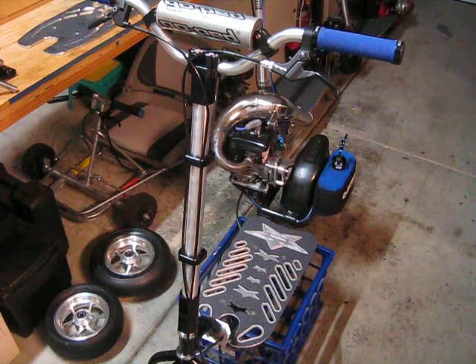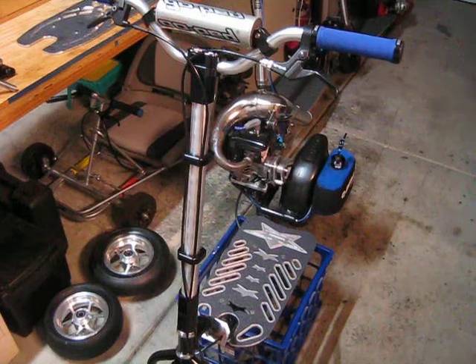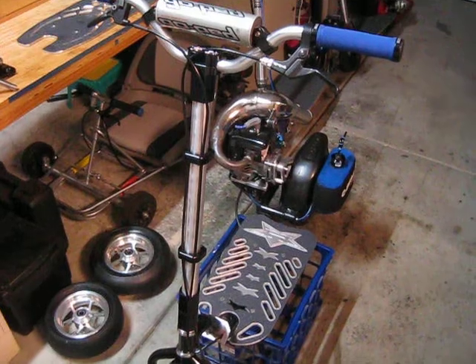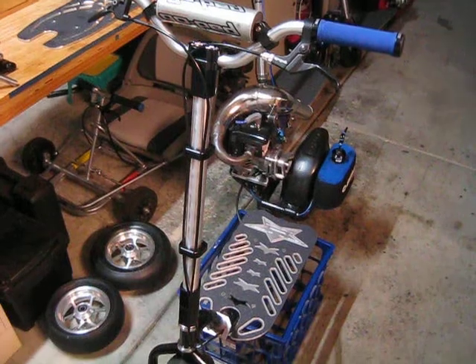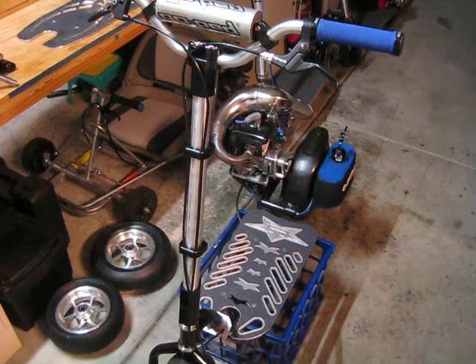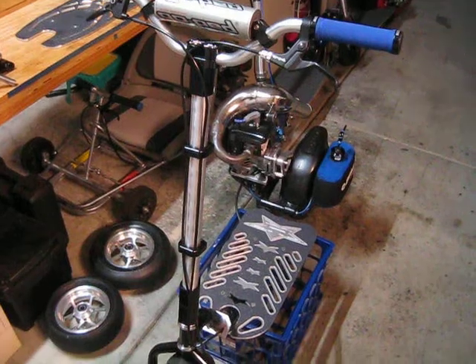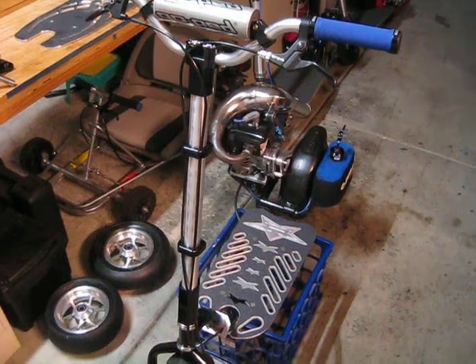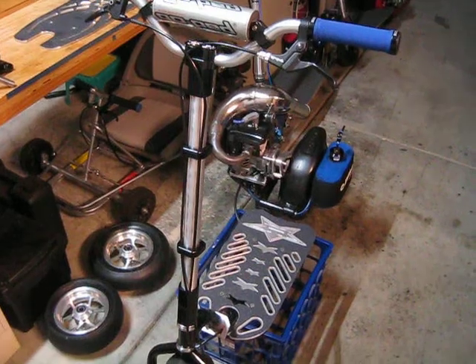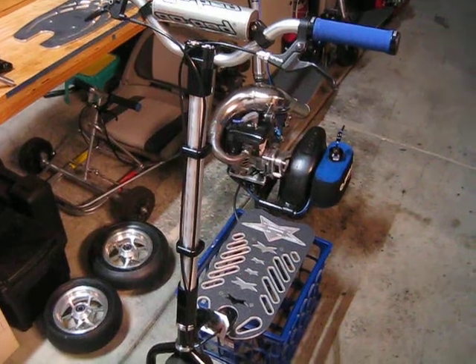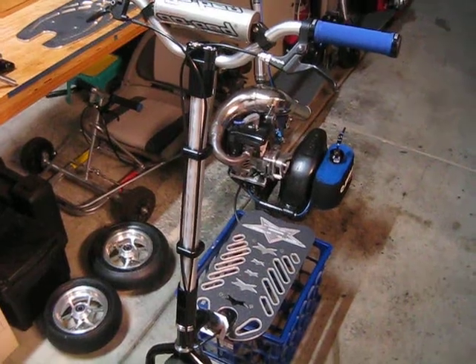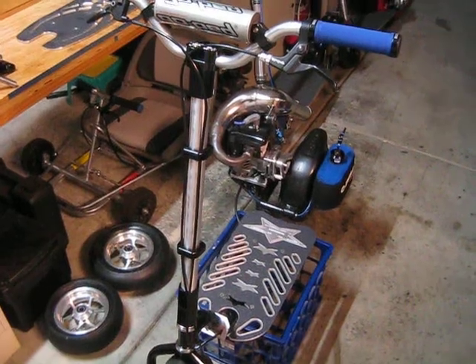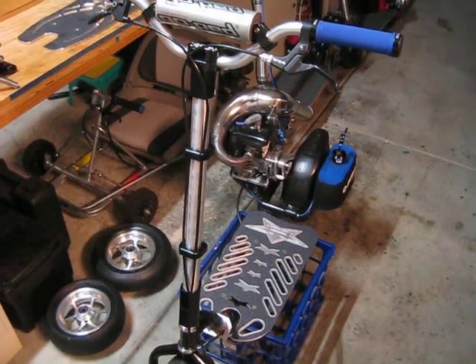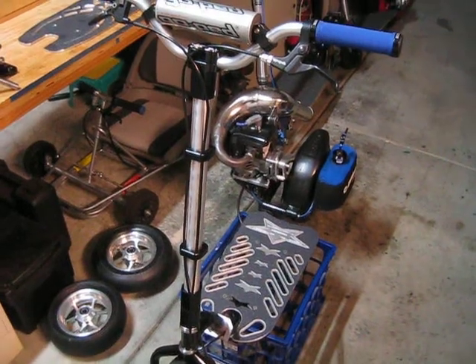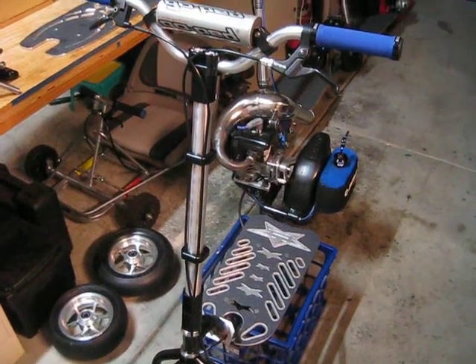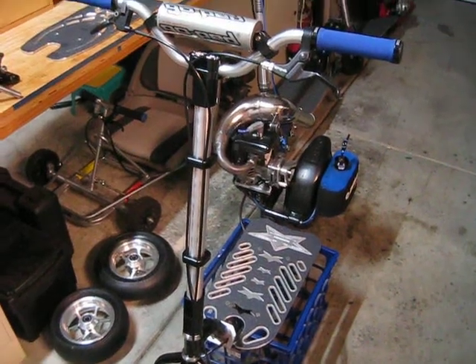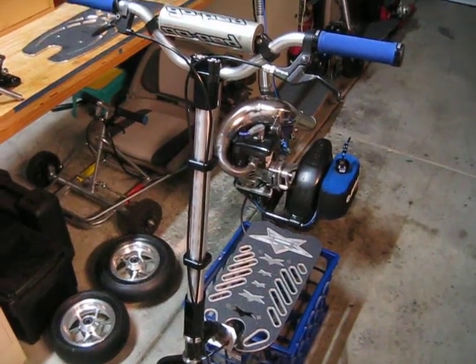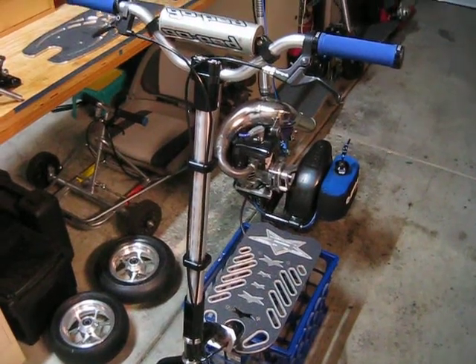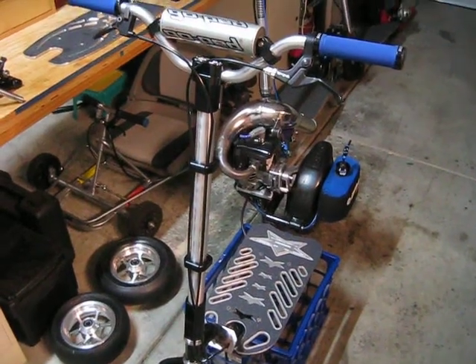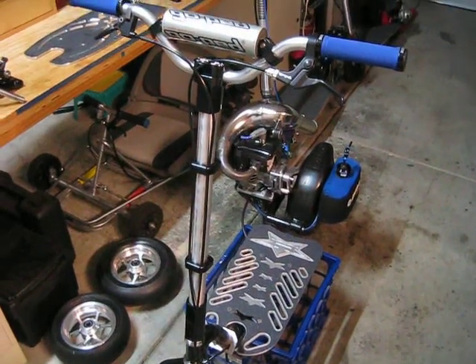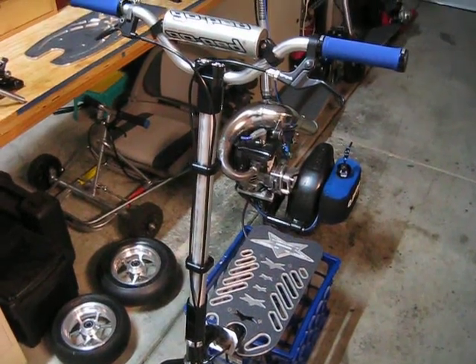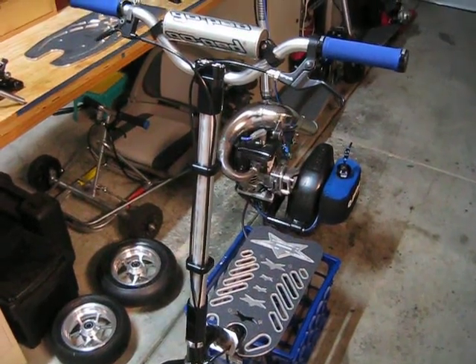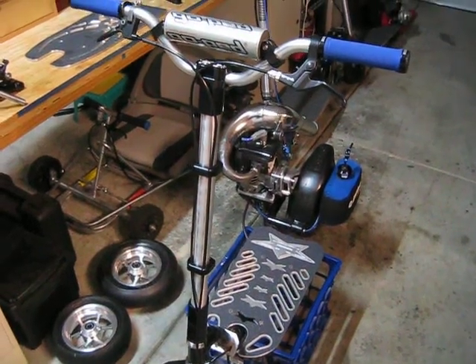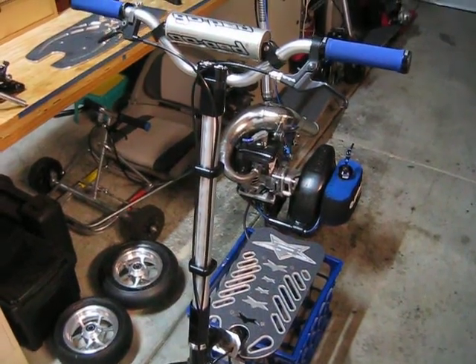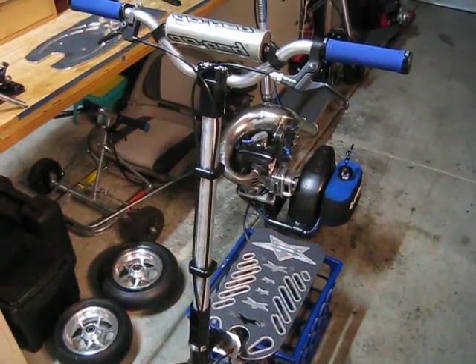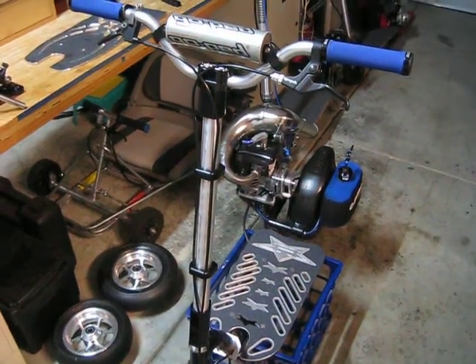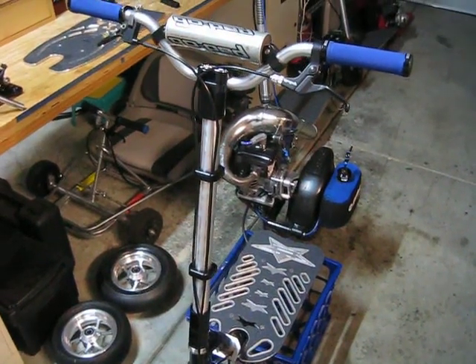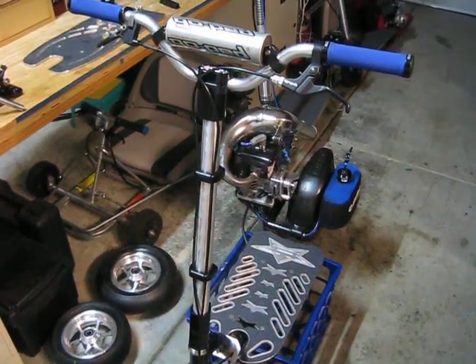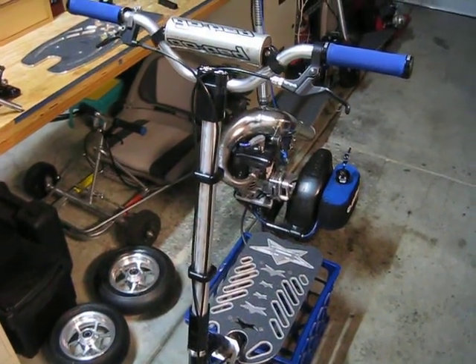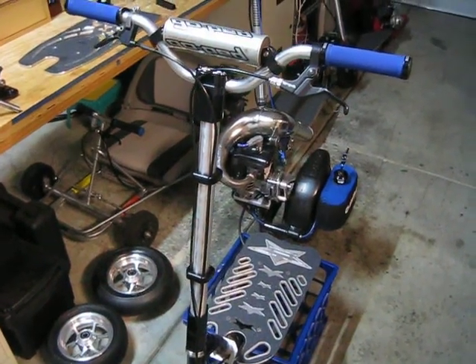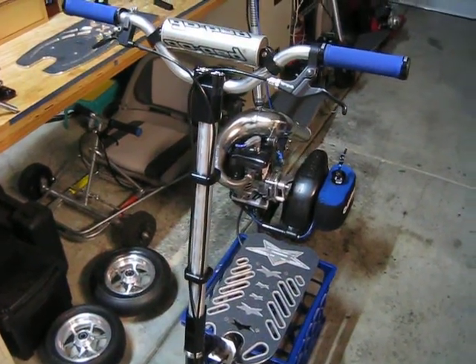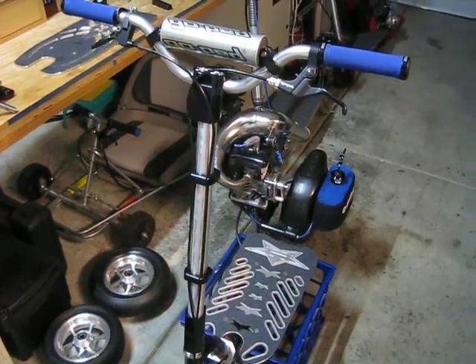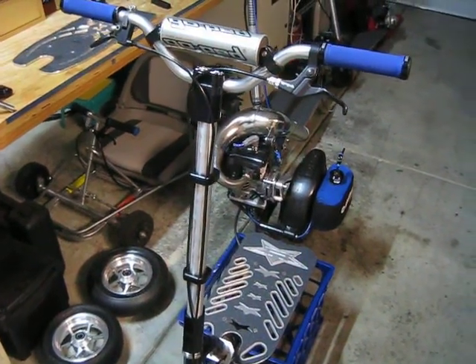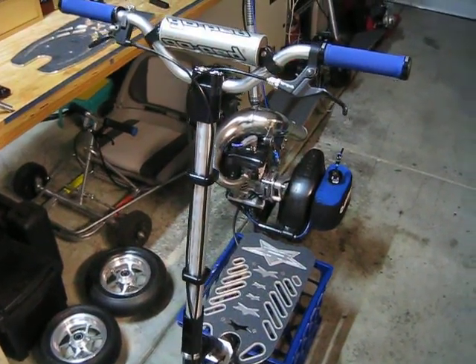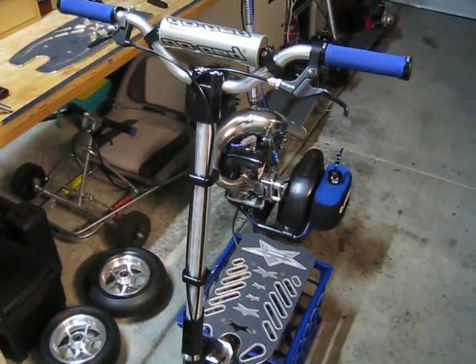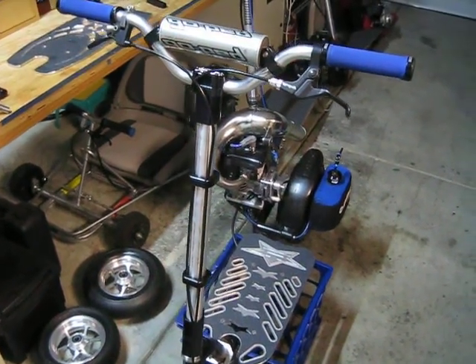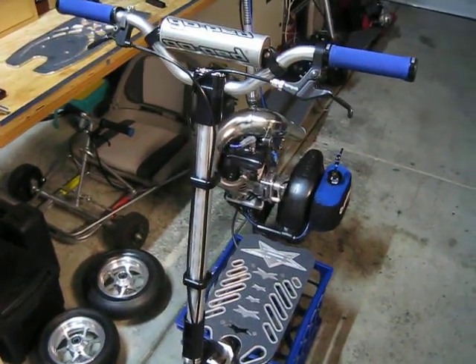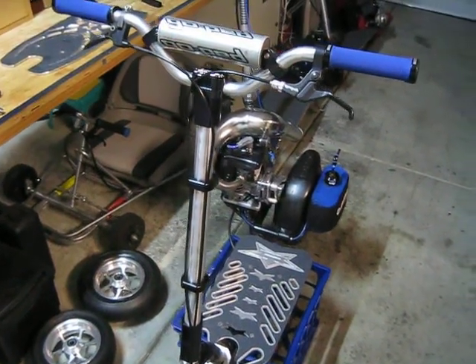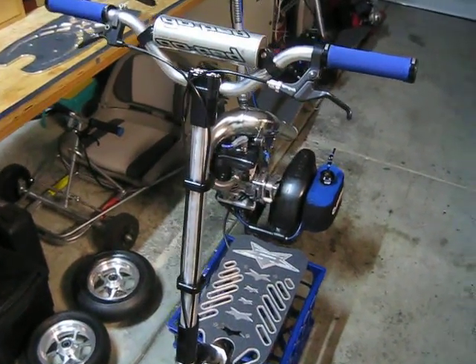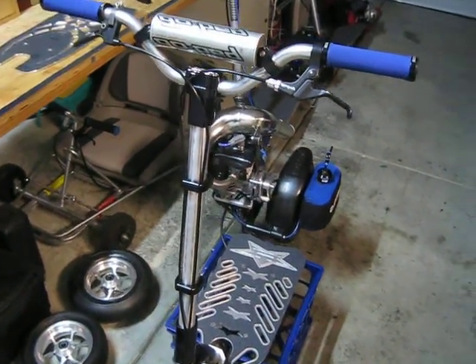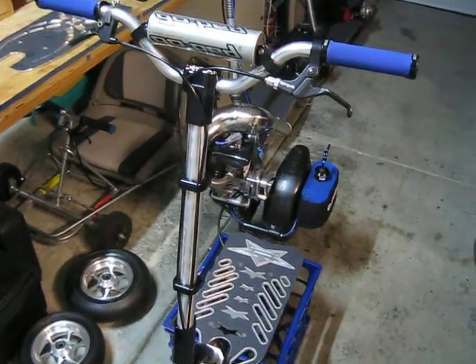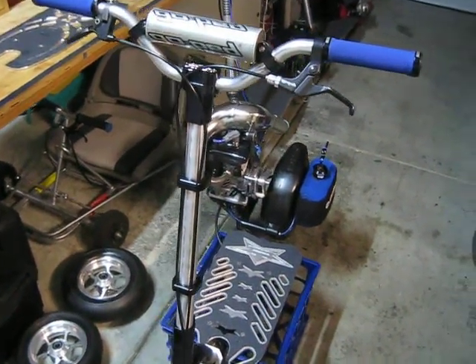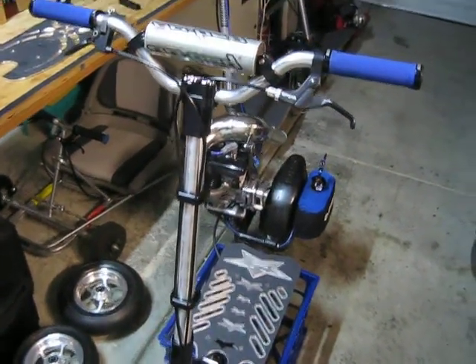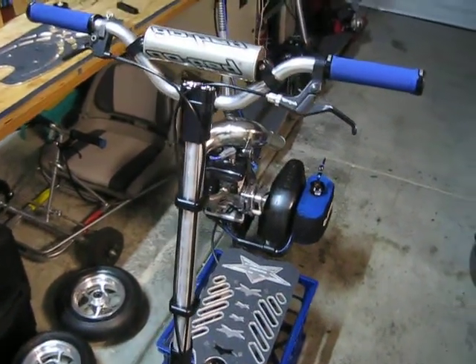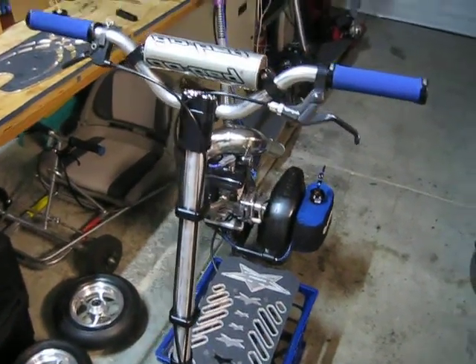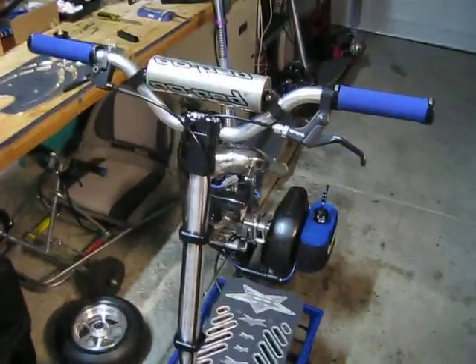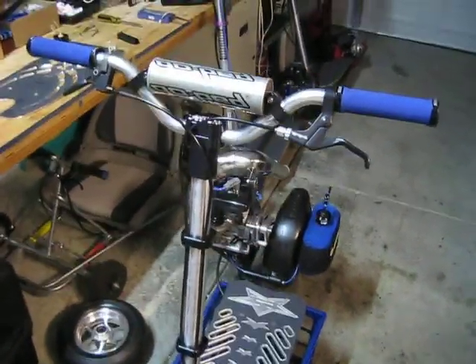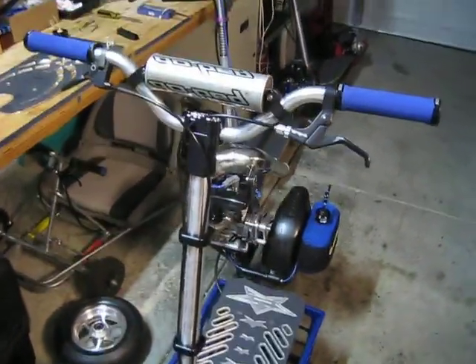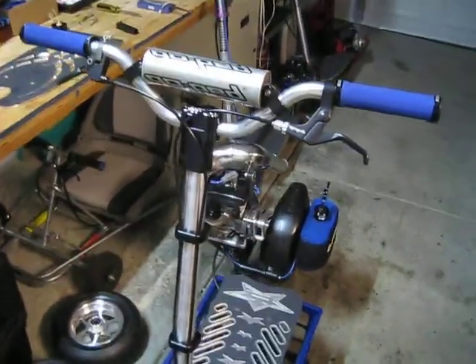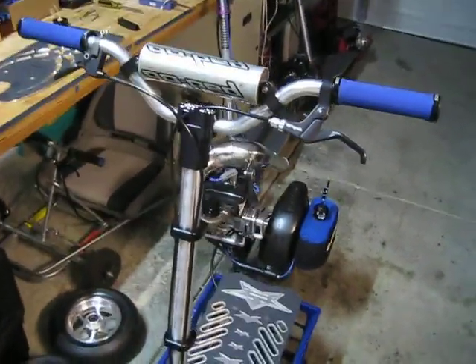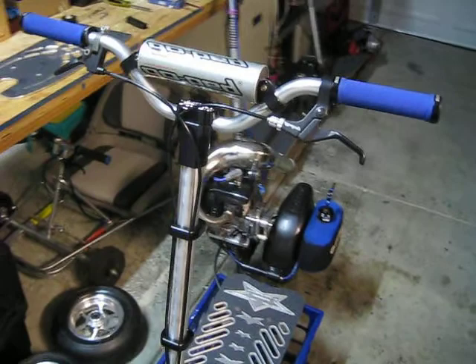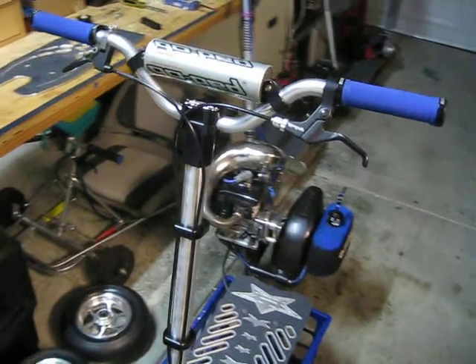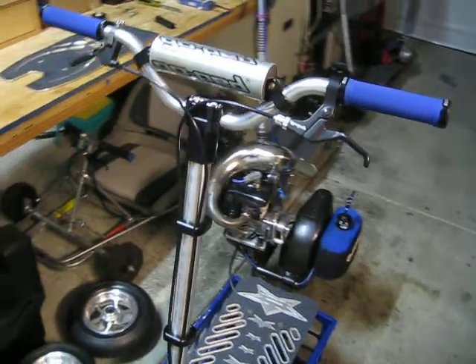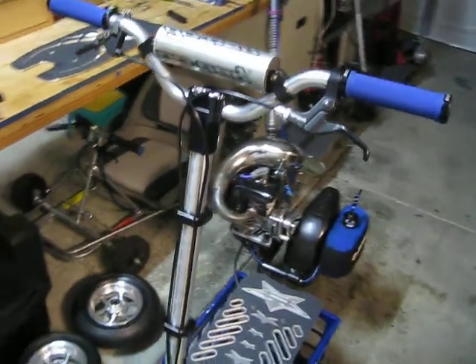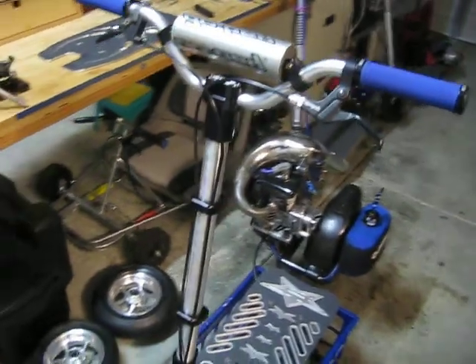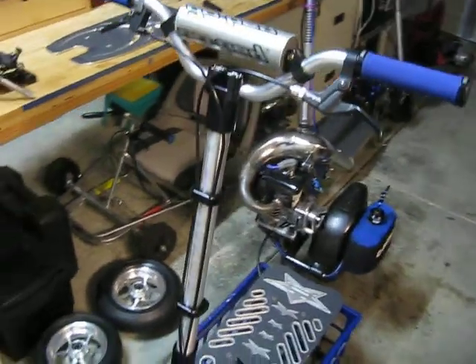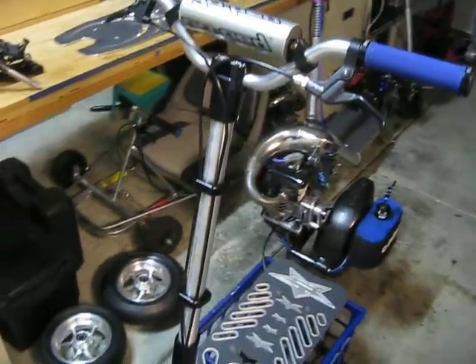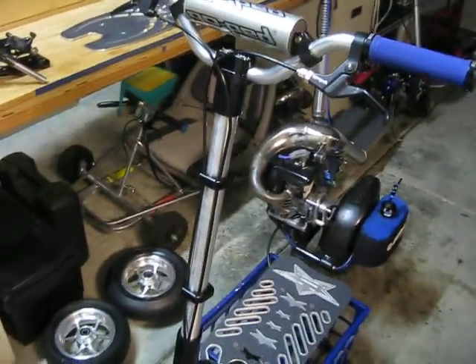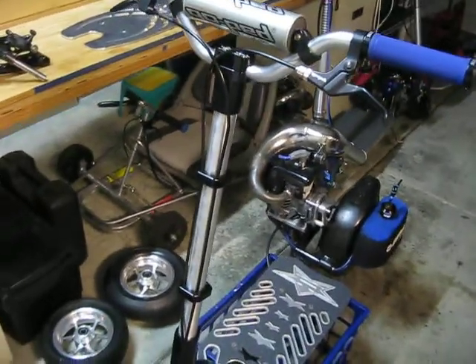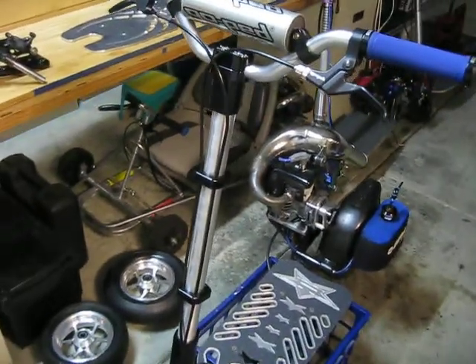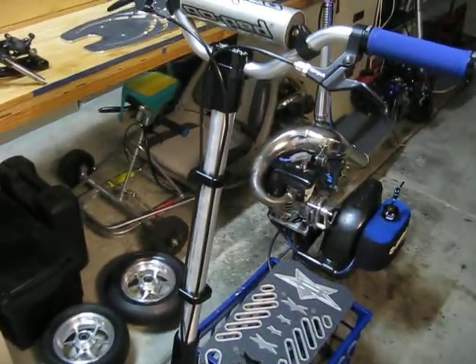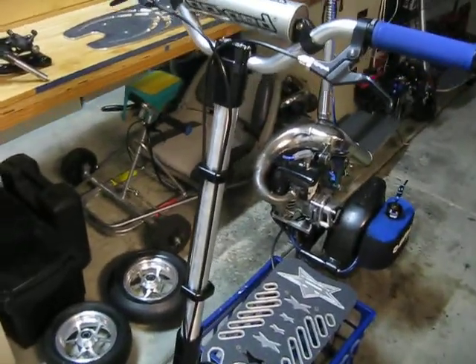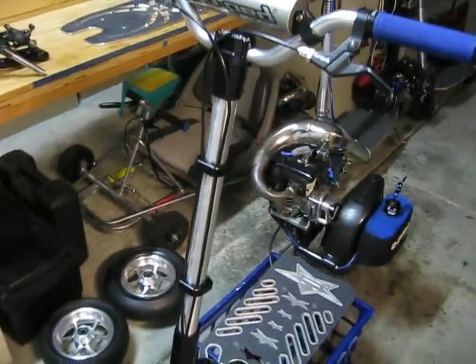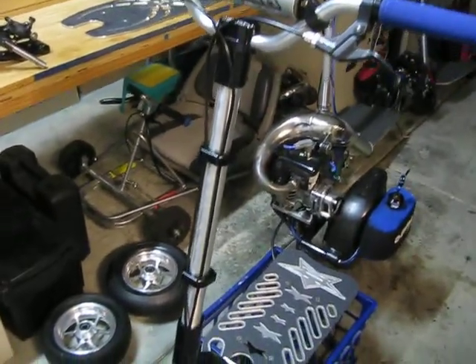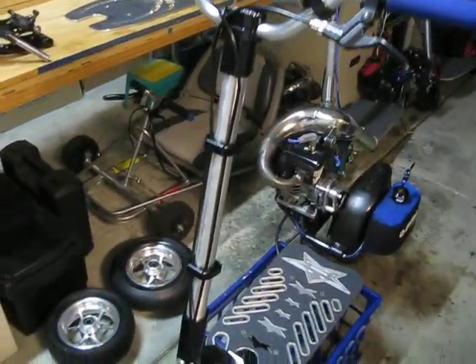This is my GSR-46. I'll do a quick walk around before I start.